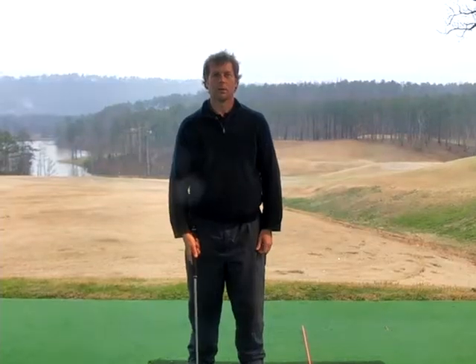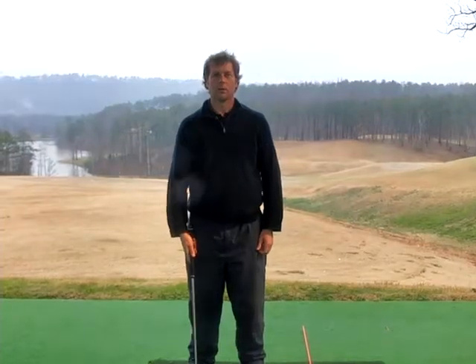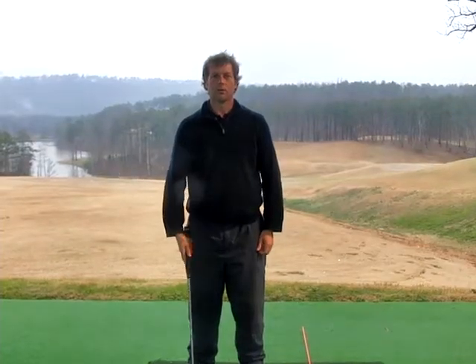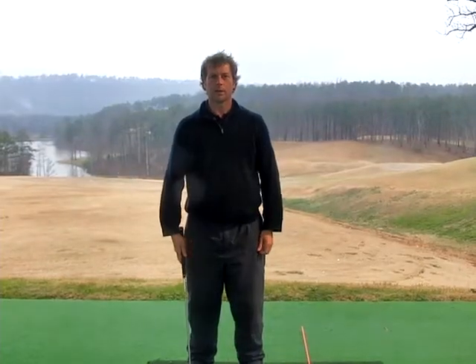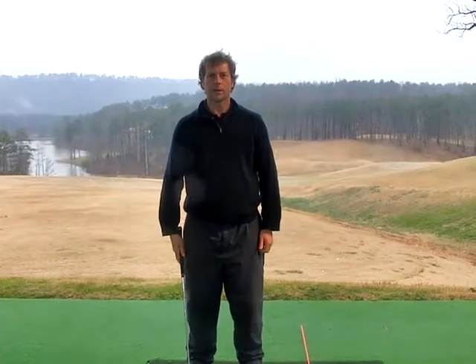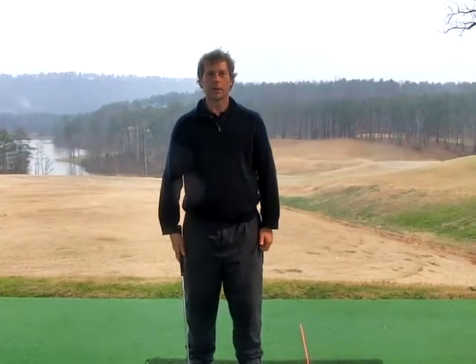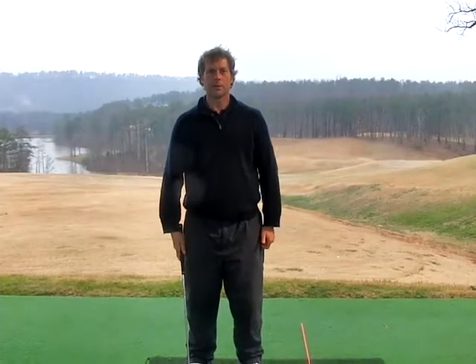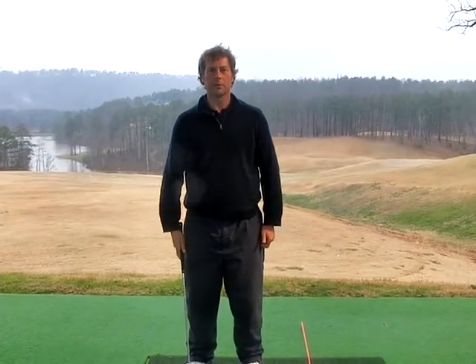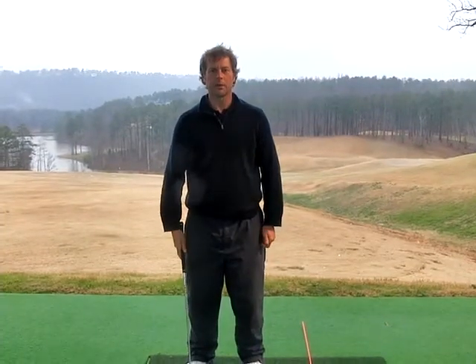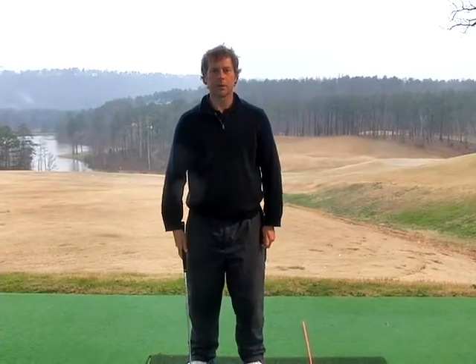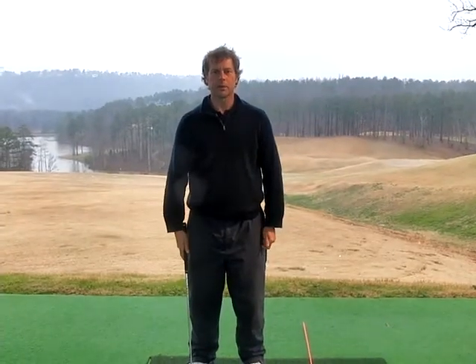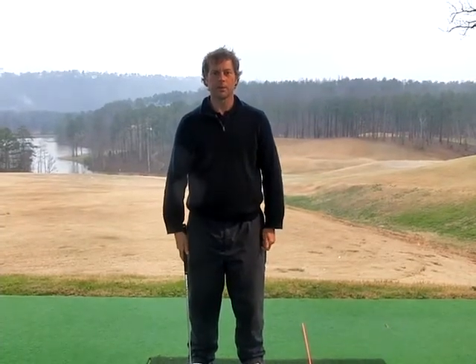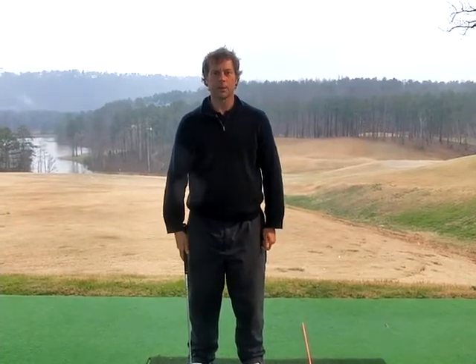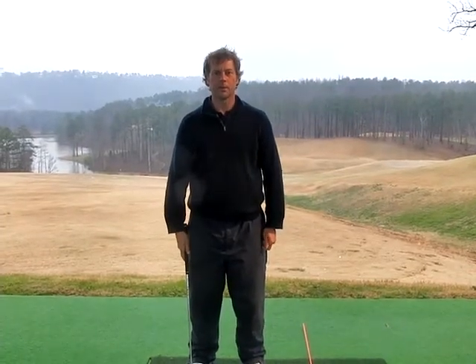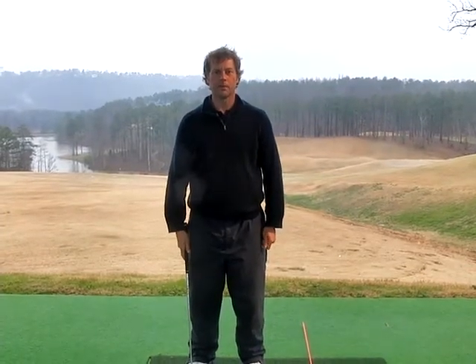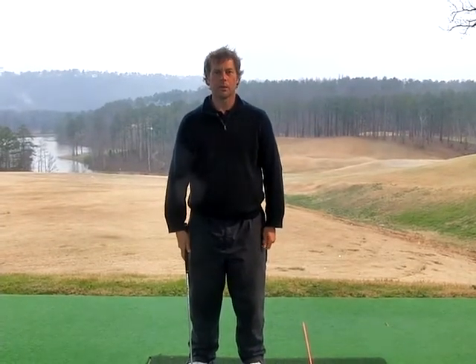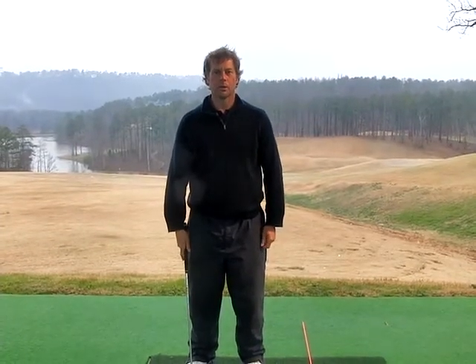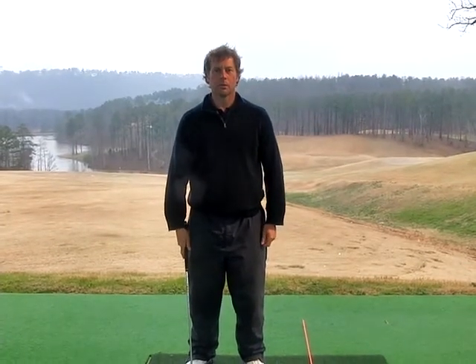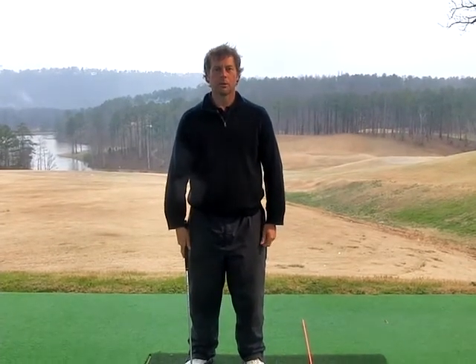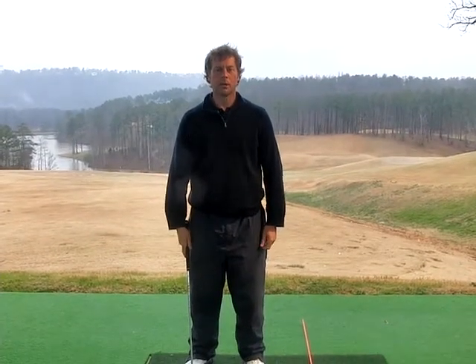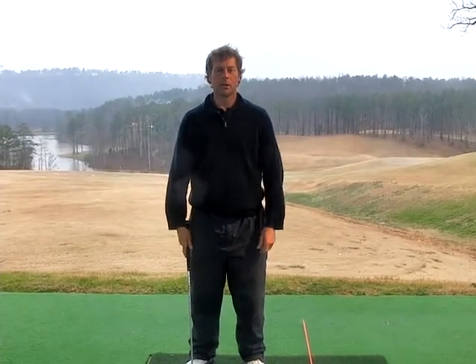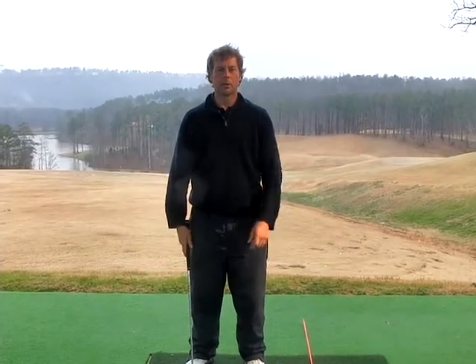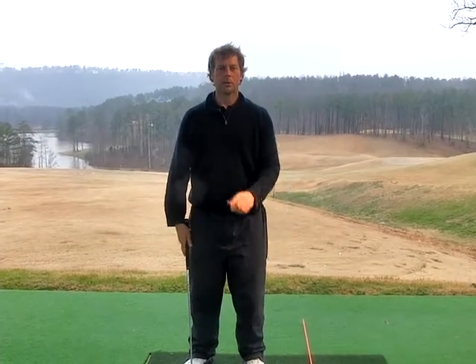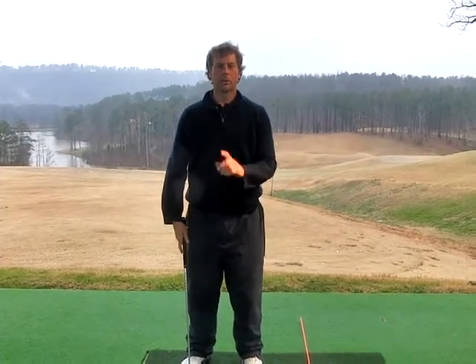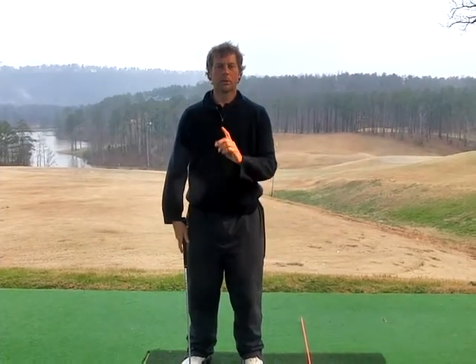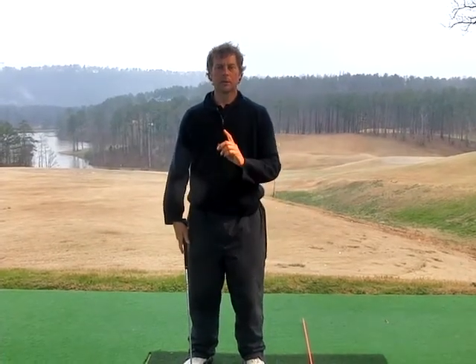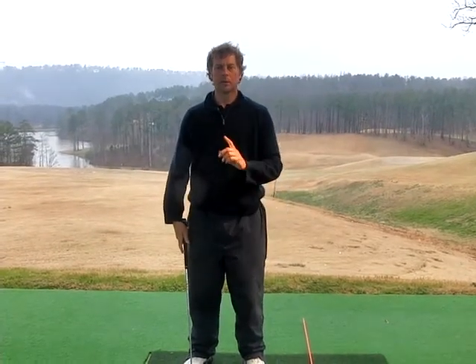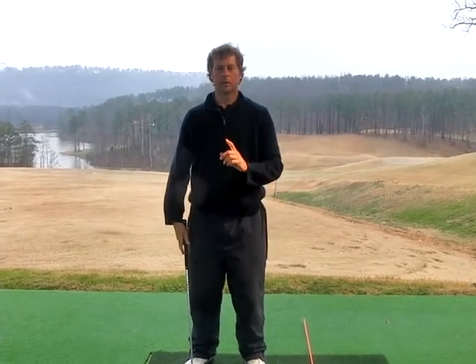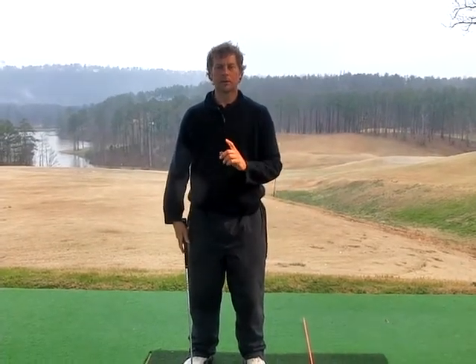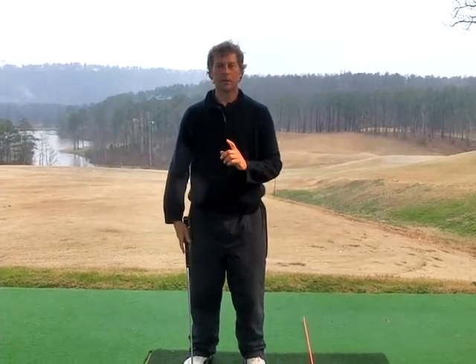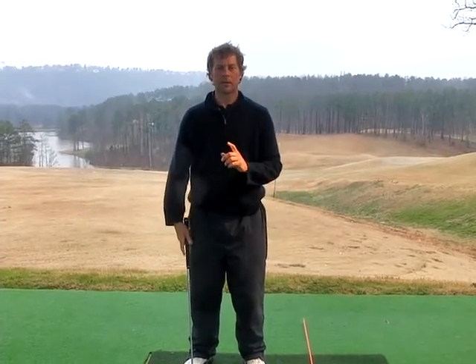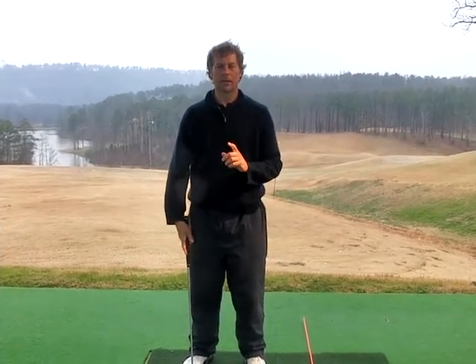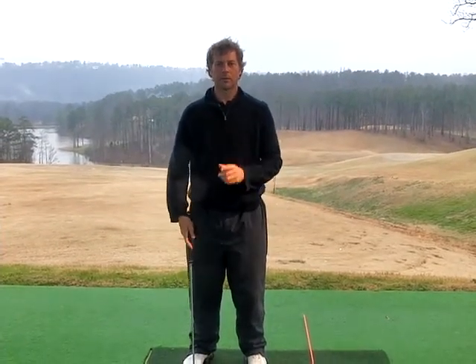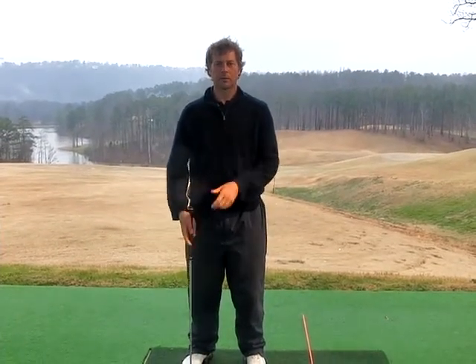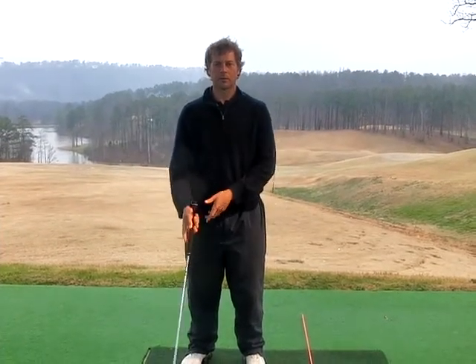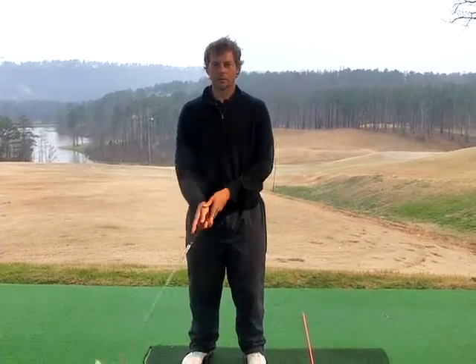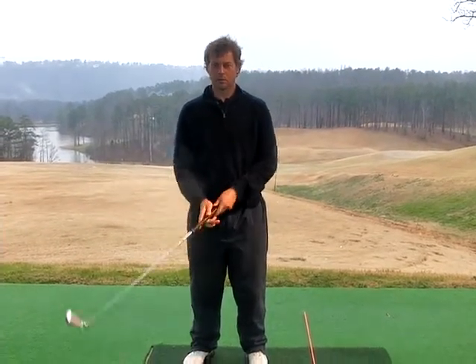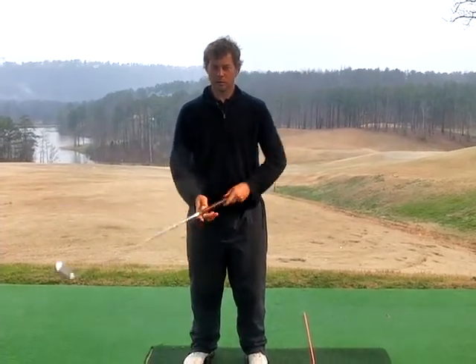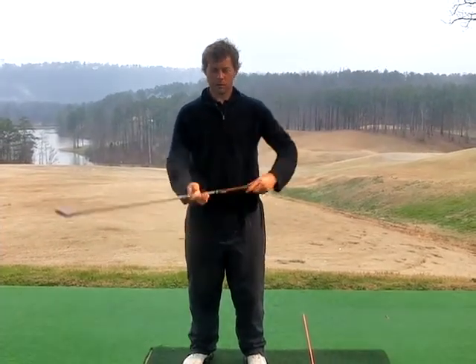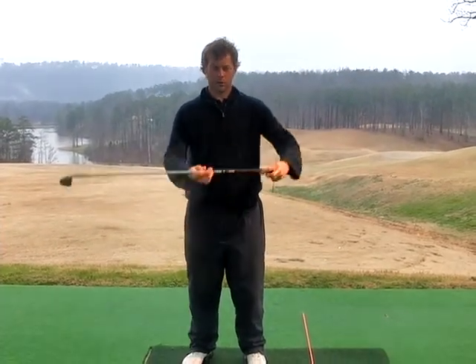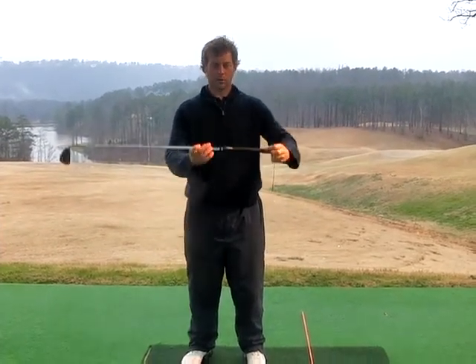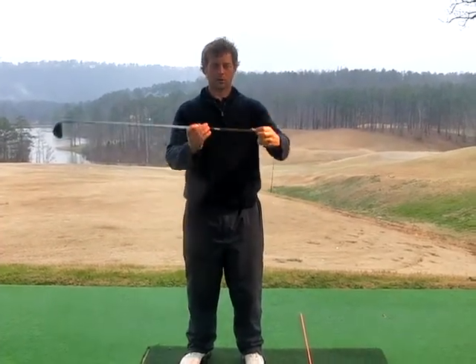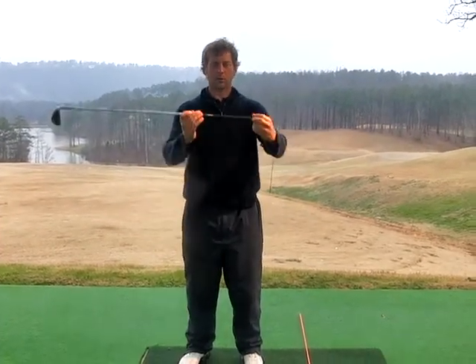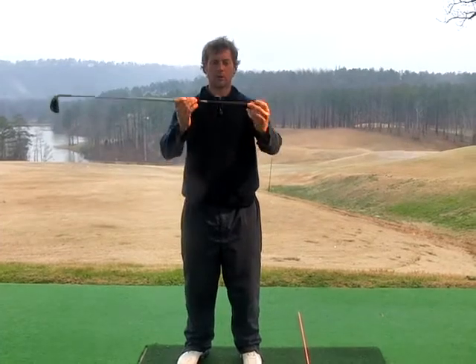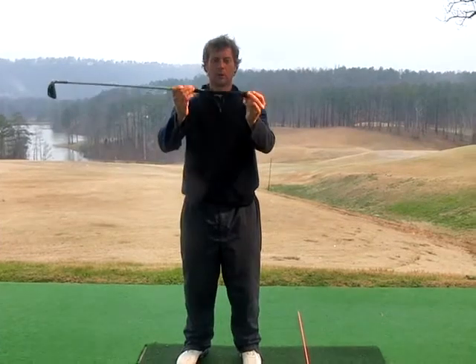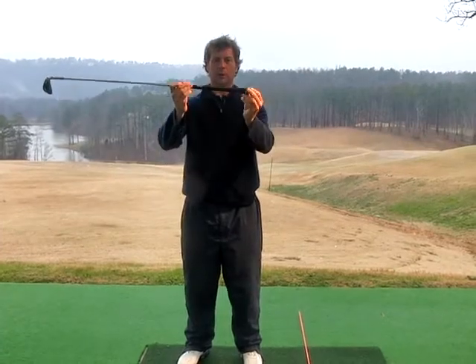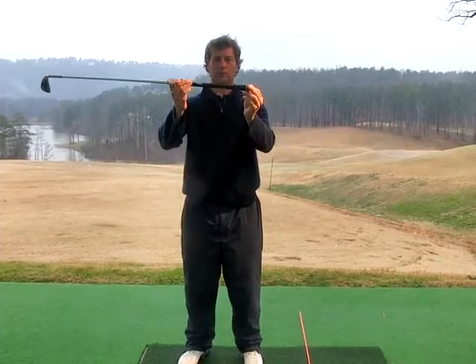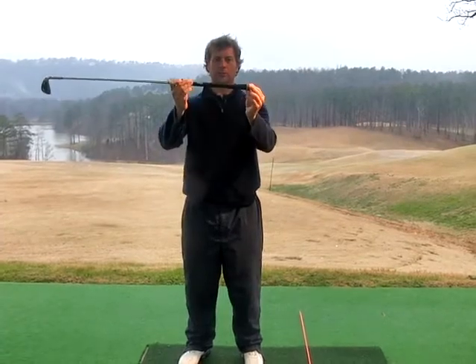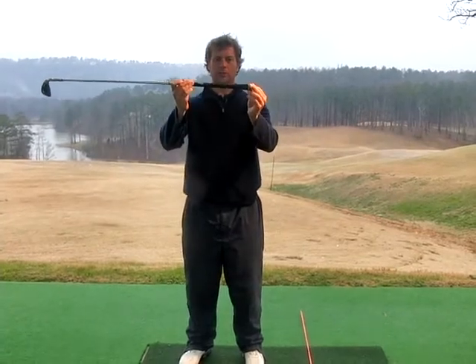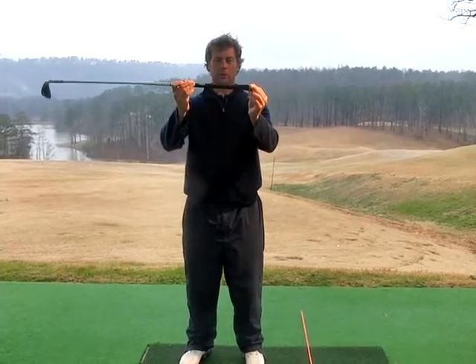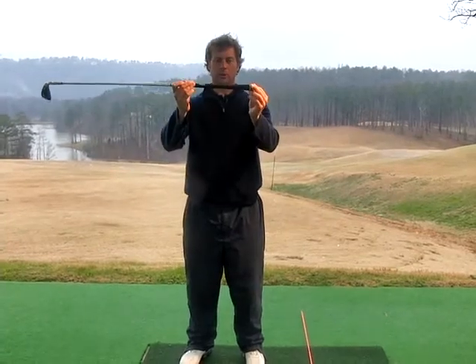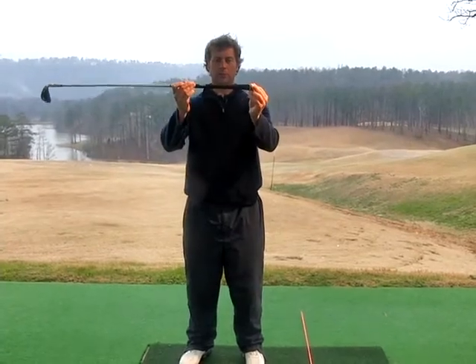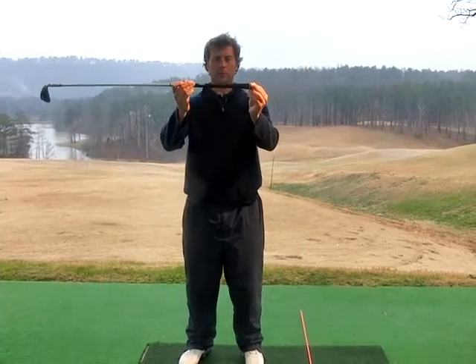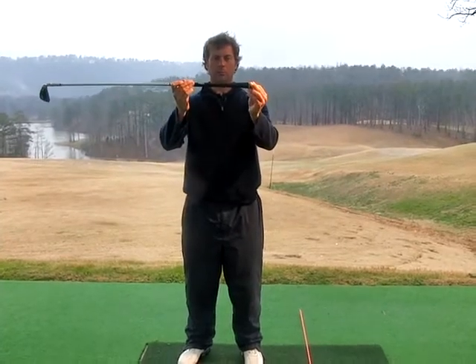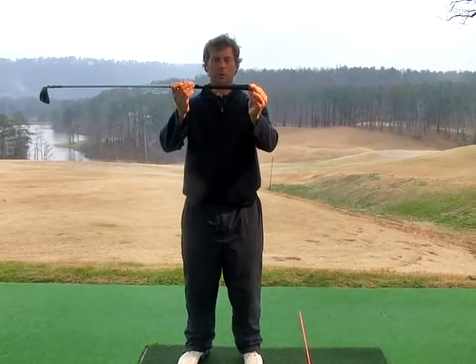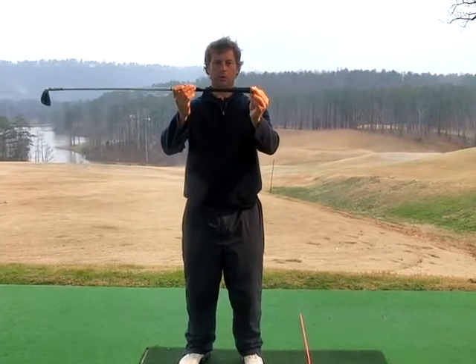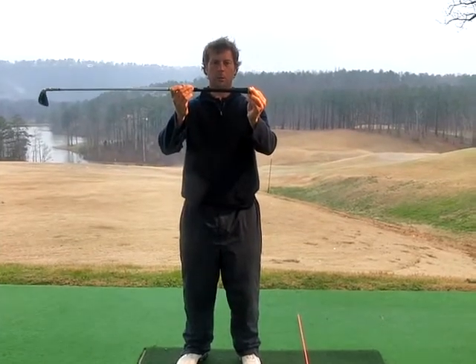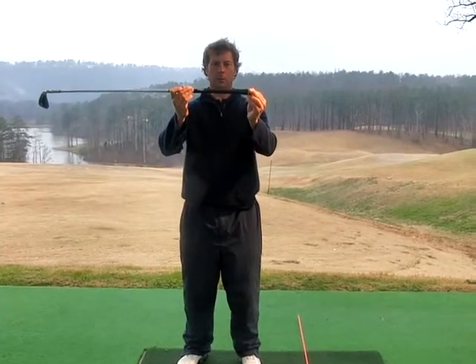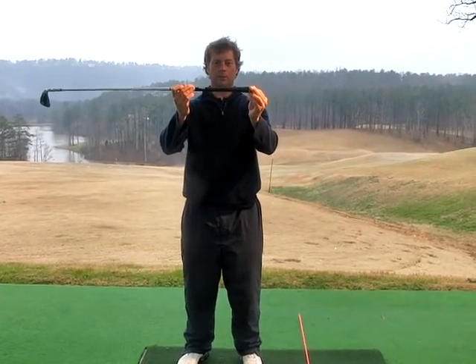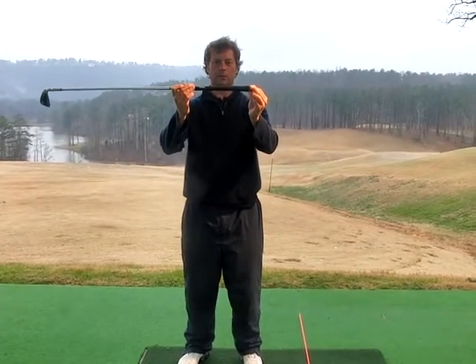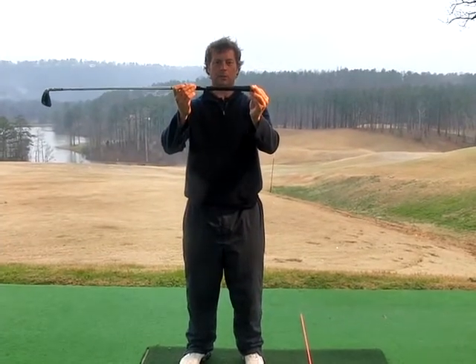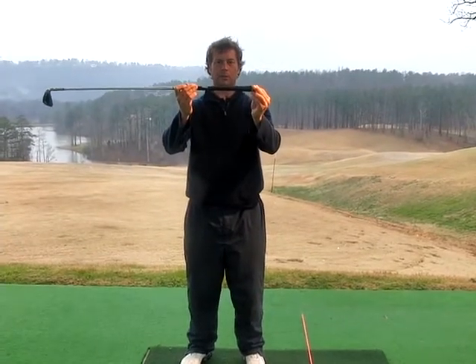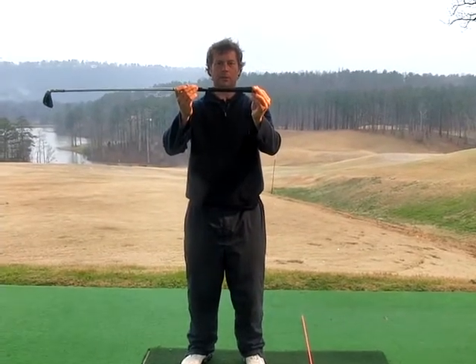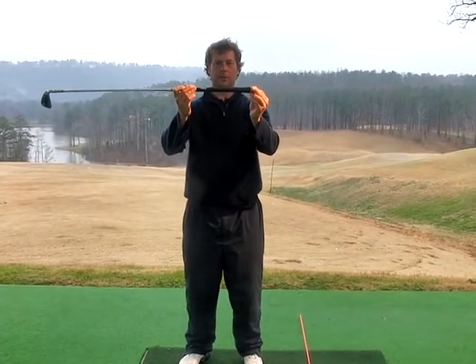Red hat and white stripe. We learned that under the red hat, grip width is one more stance width.